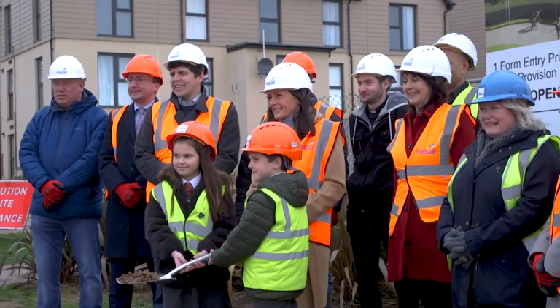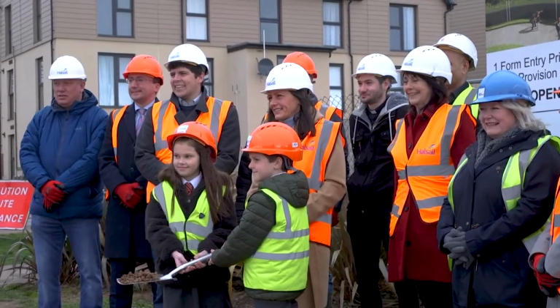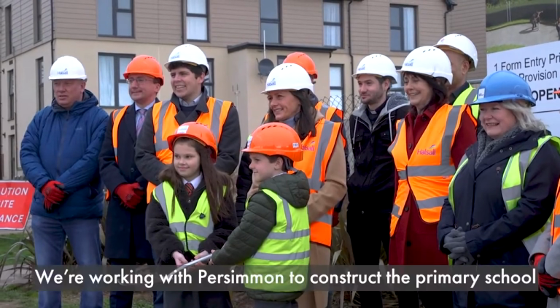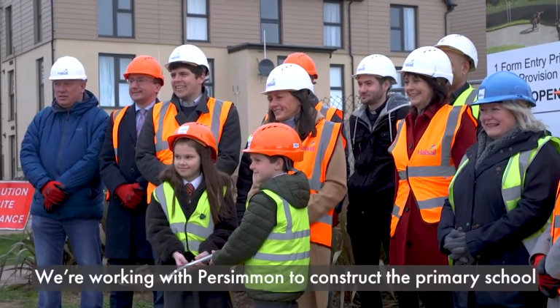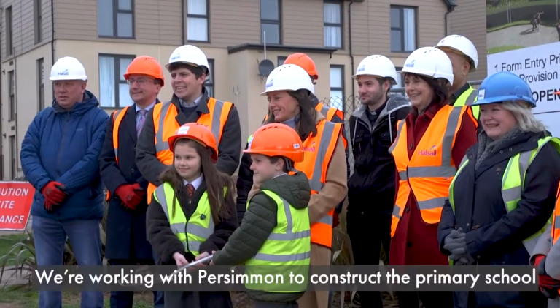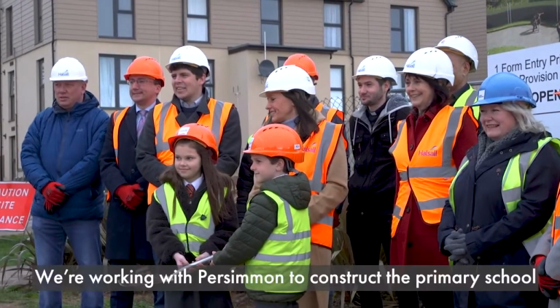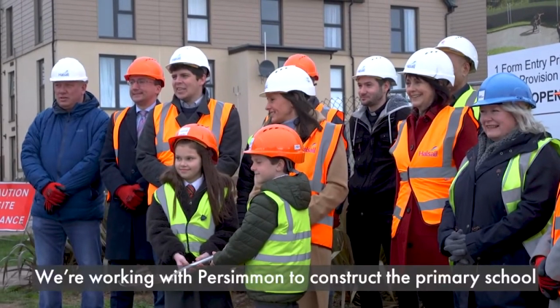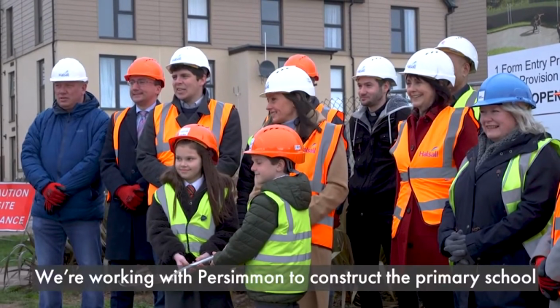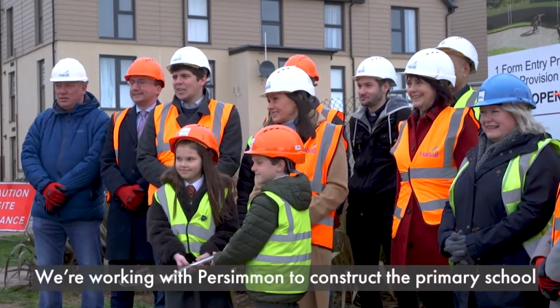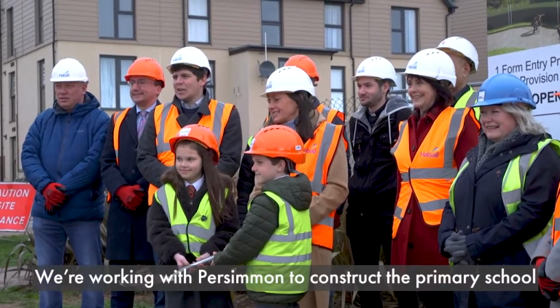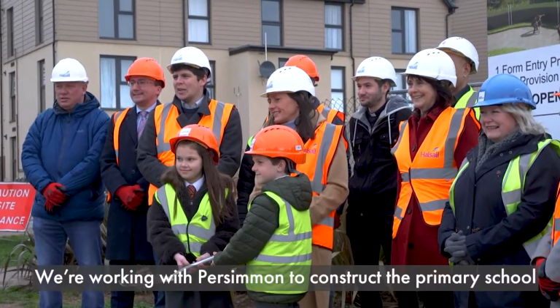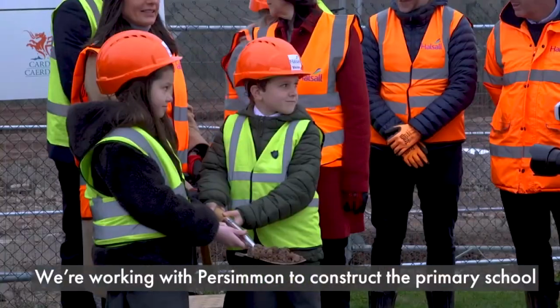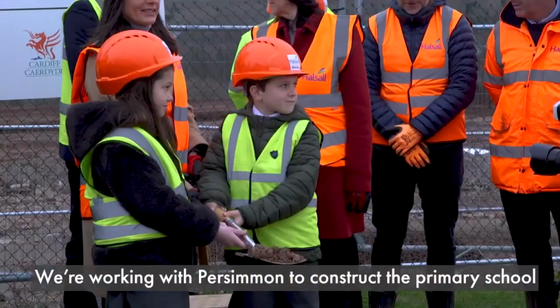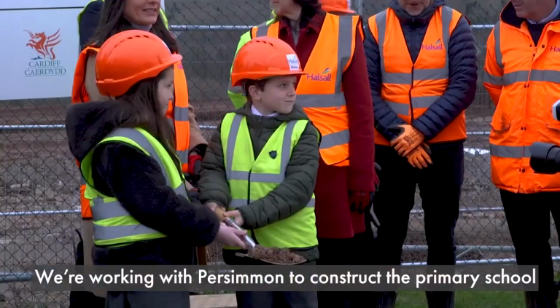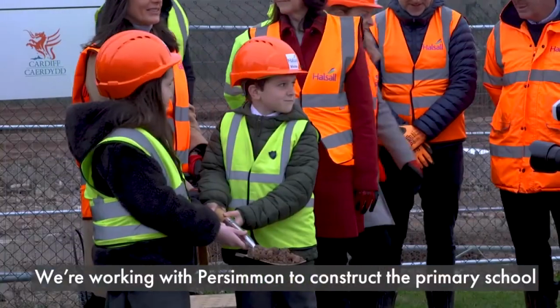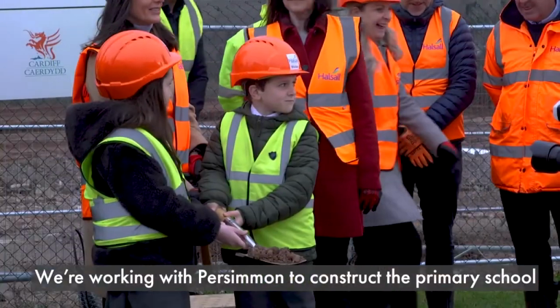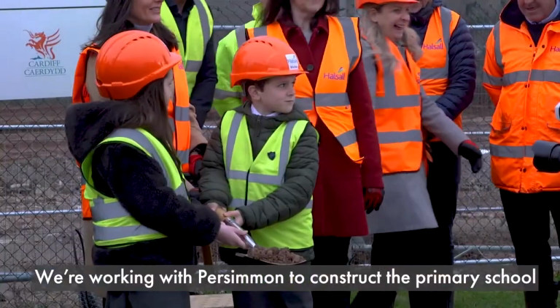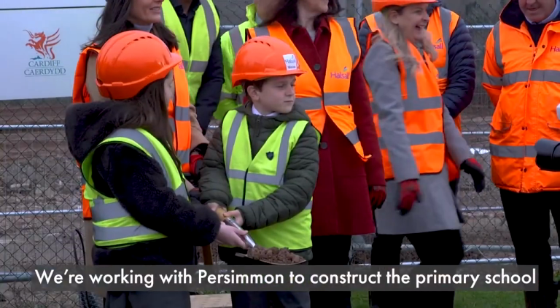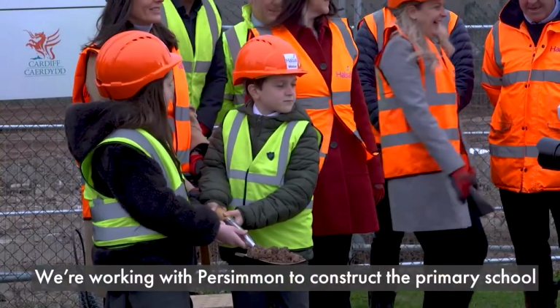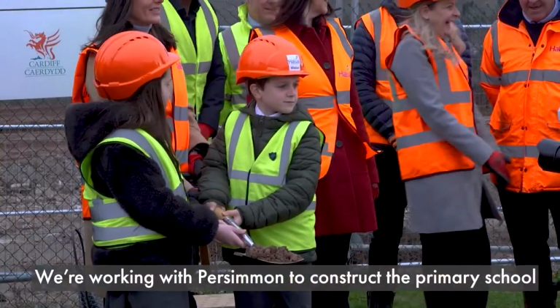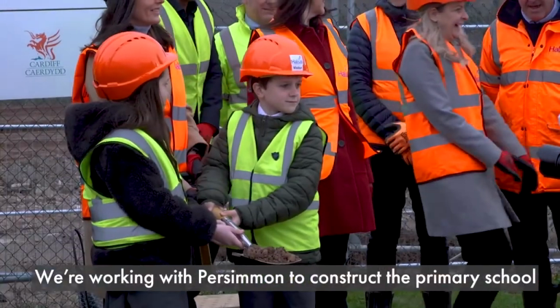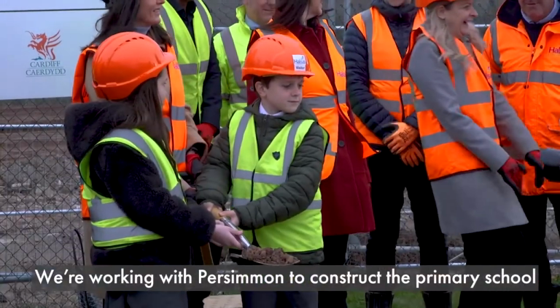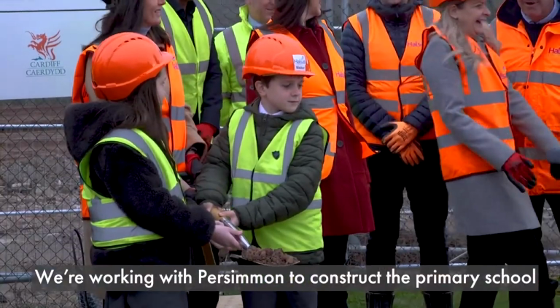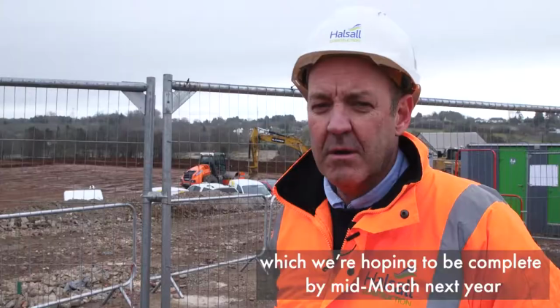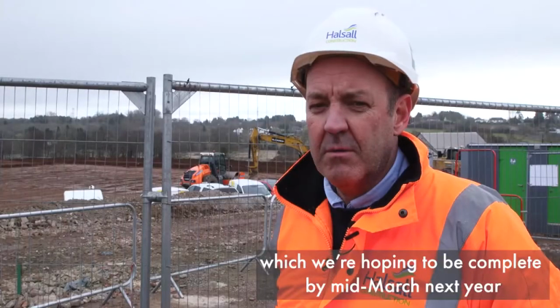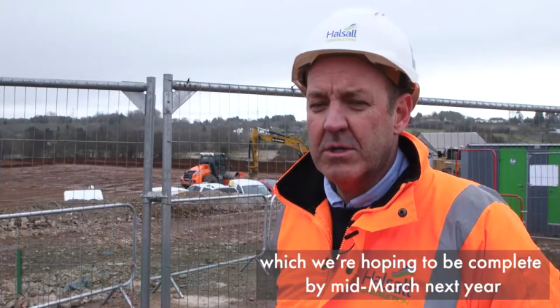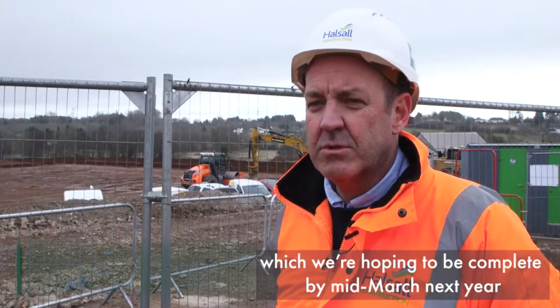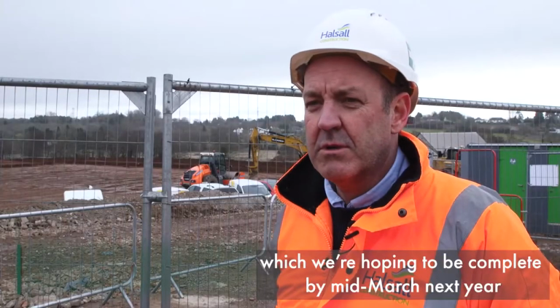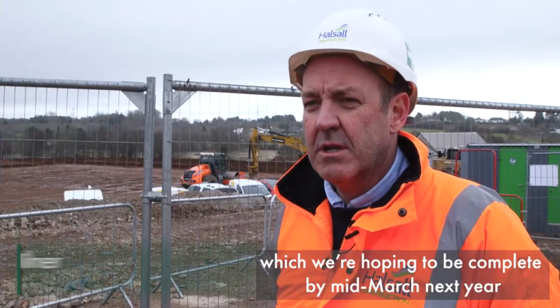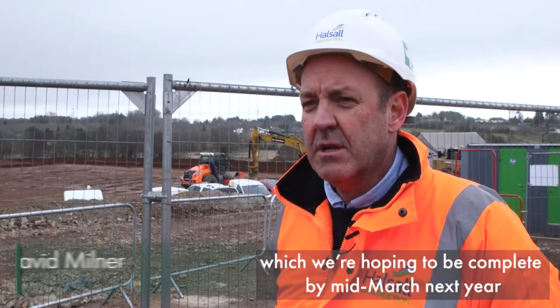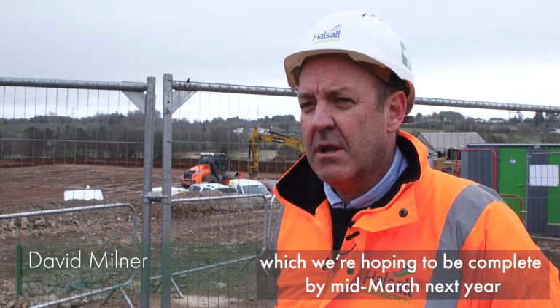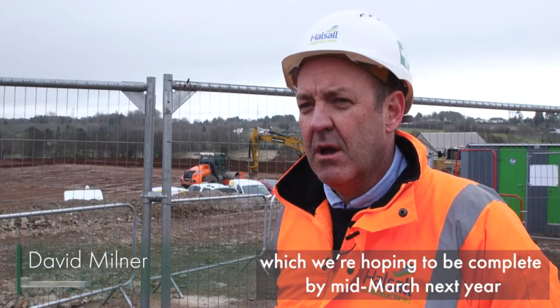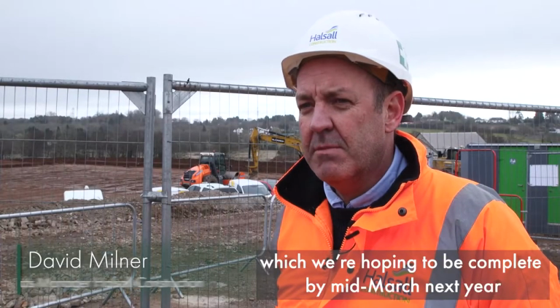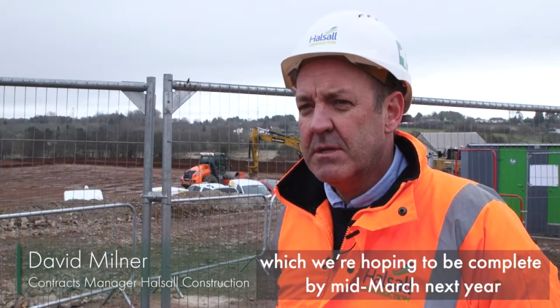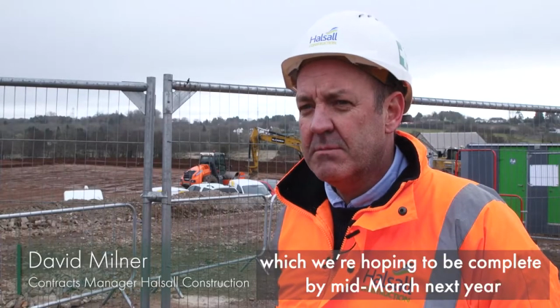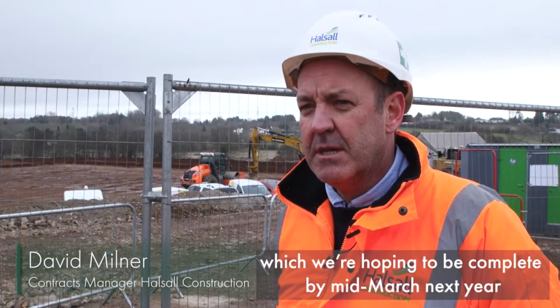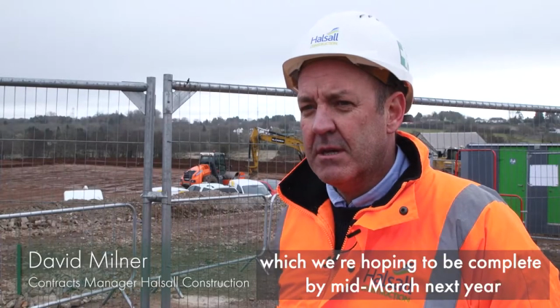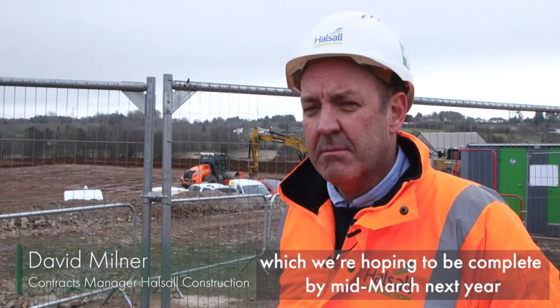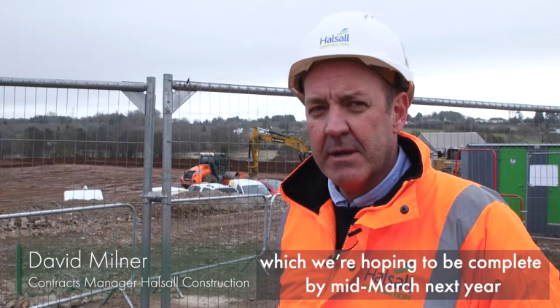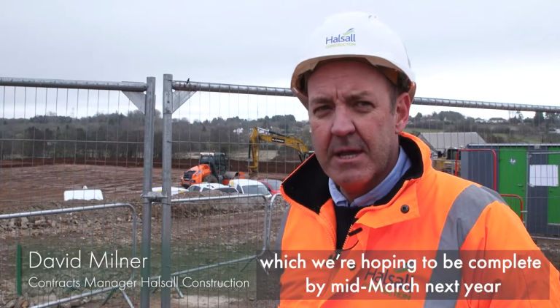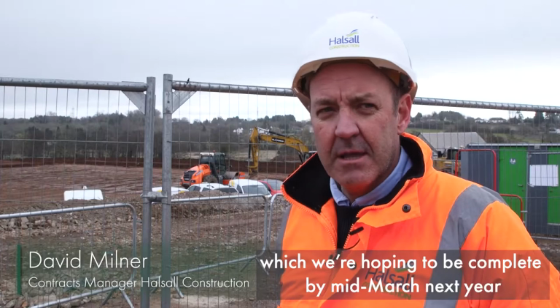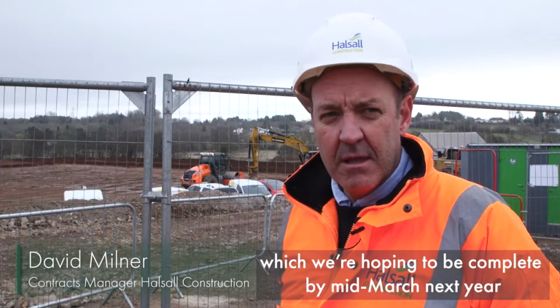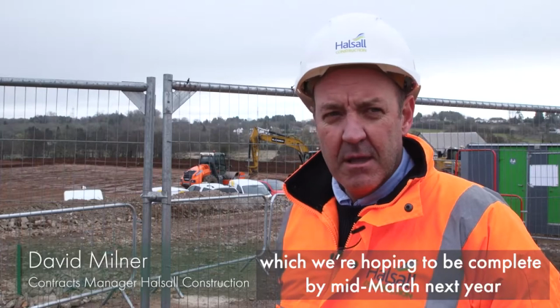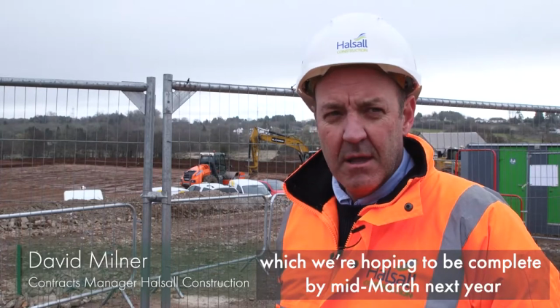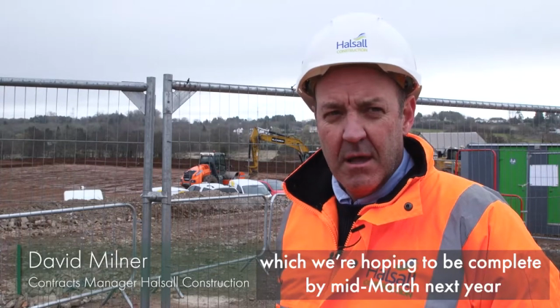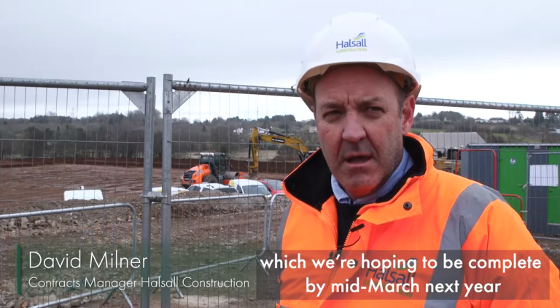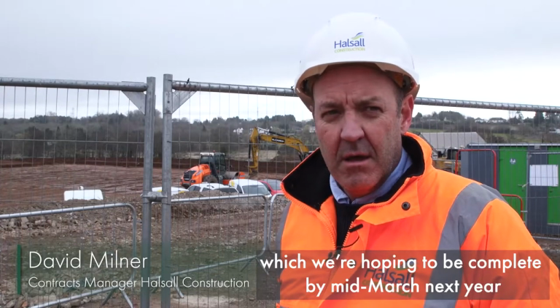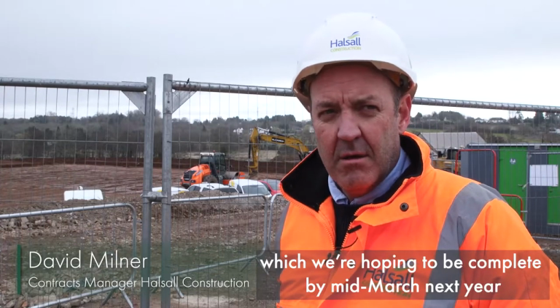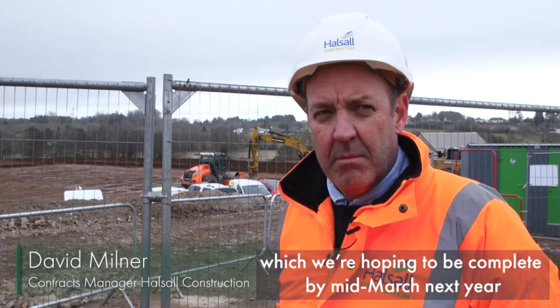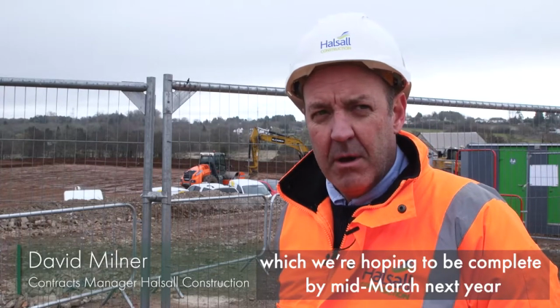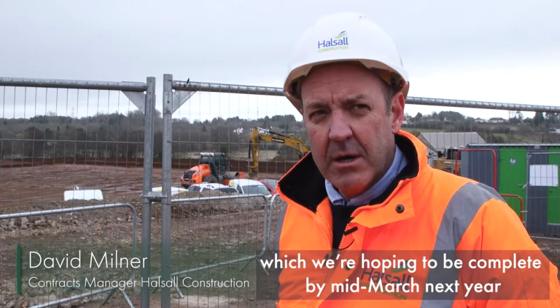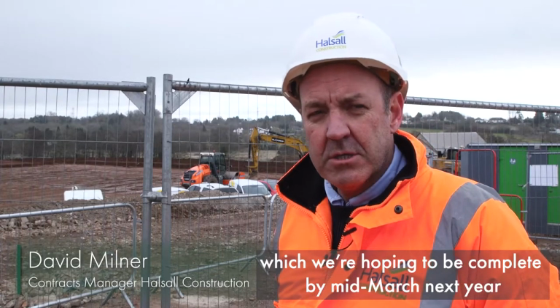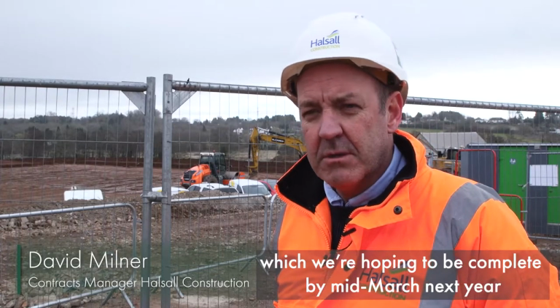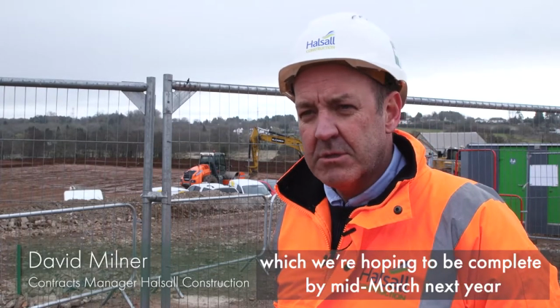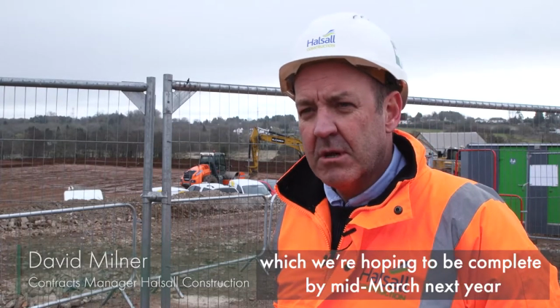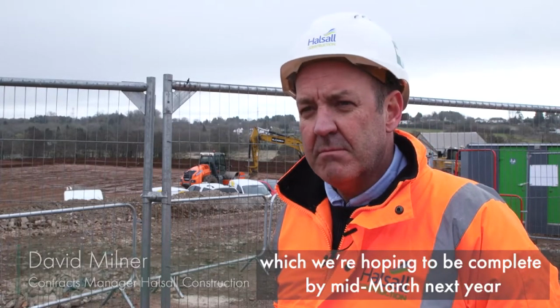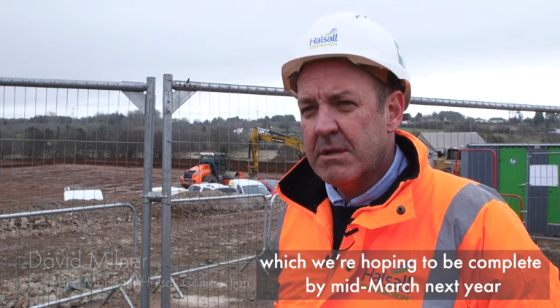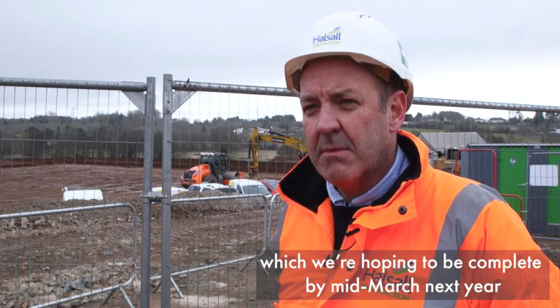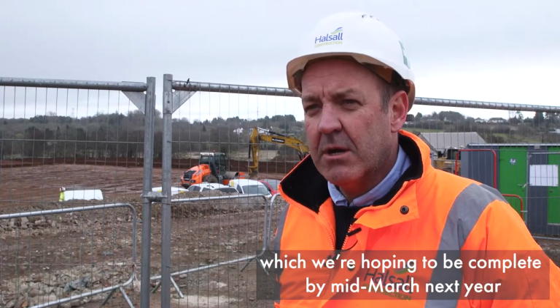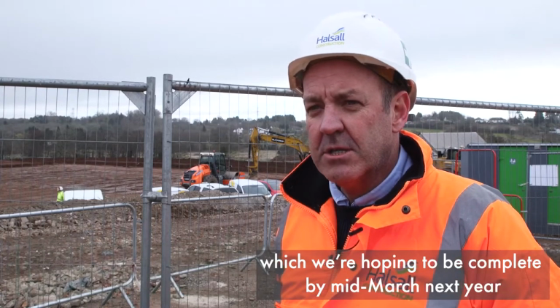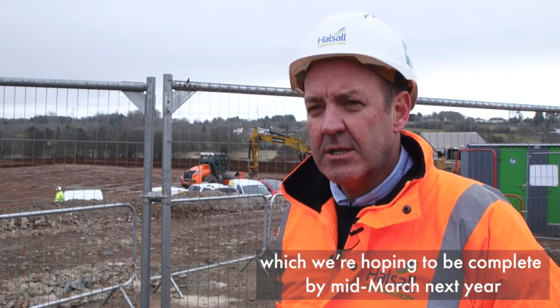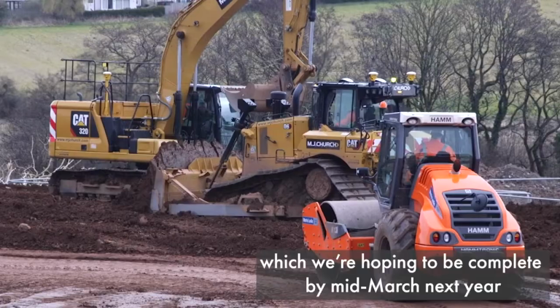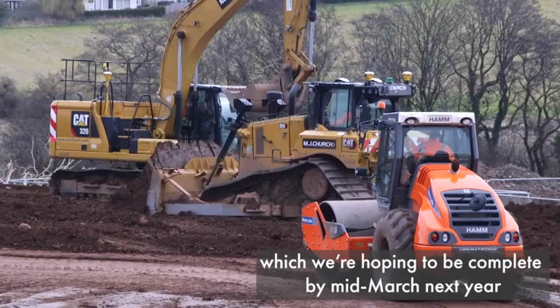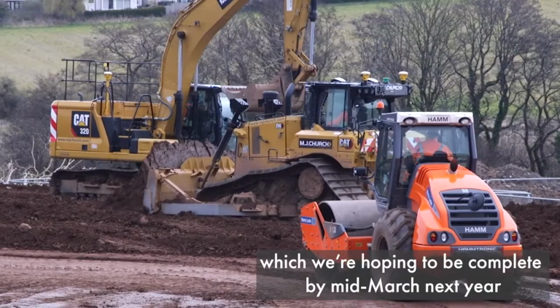Working with Persimmon to construct the primary school, which we're hoping to be complete sometime mid-March next year.